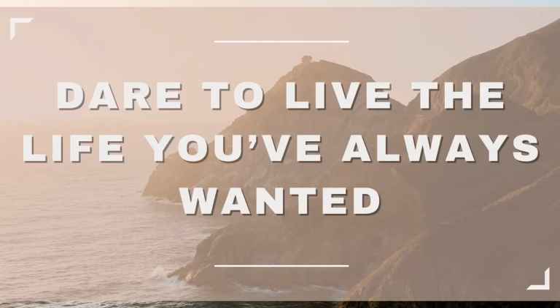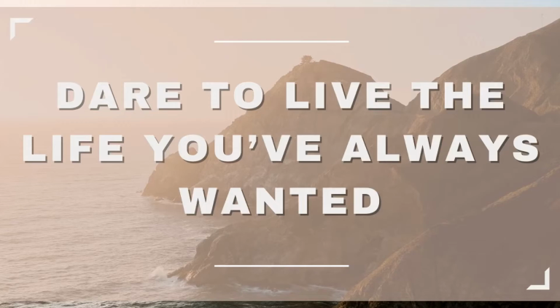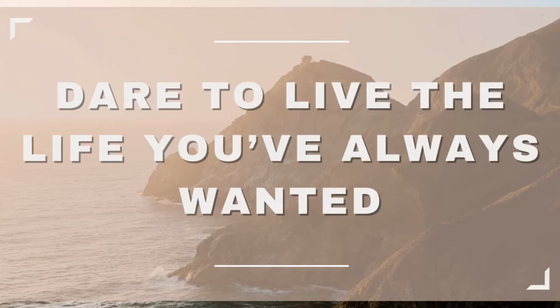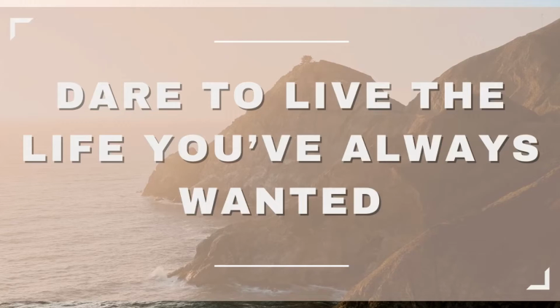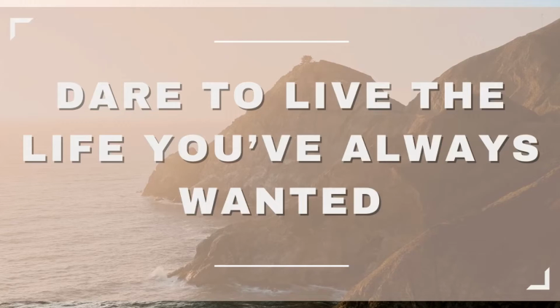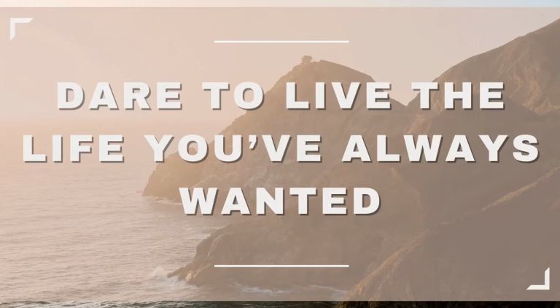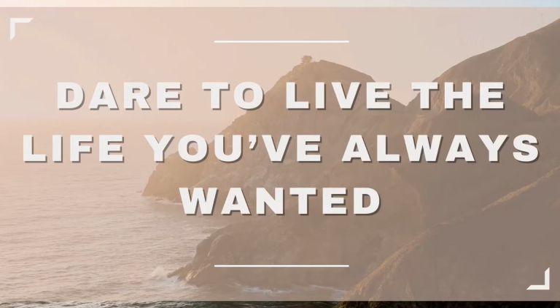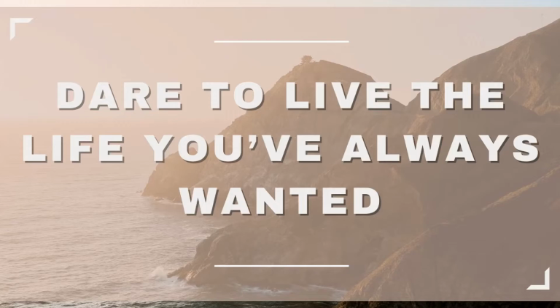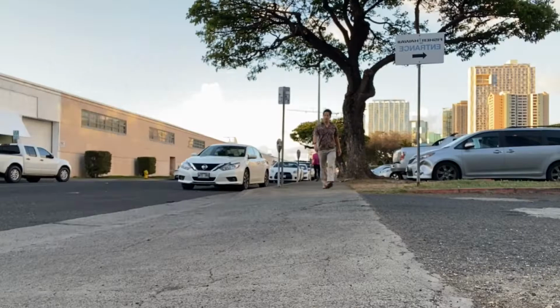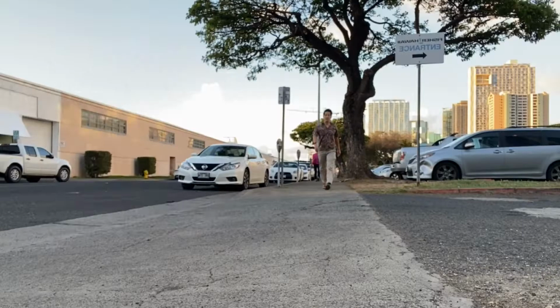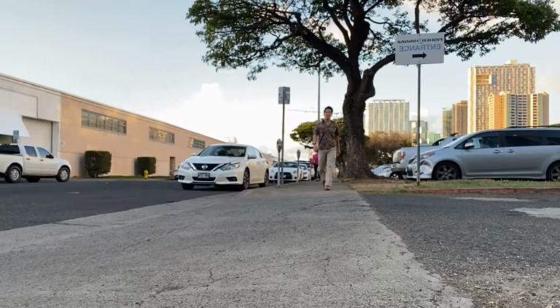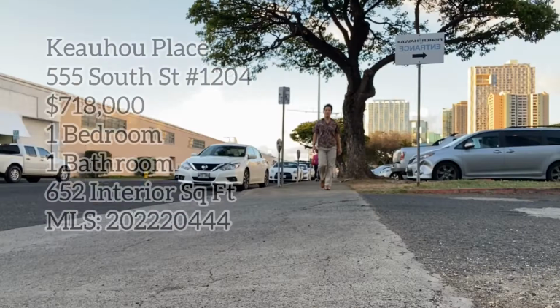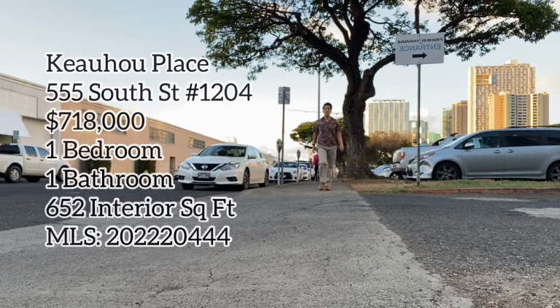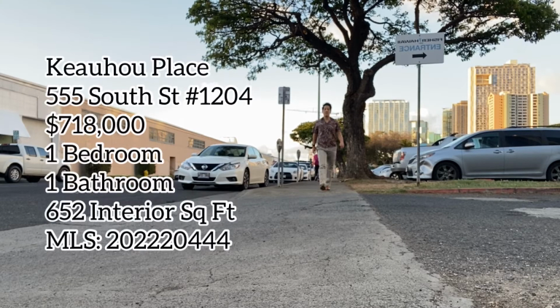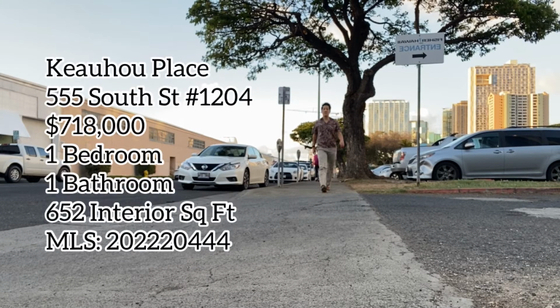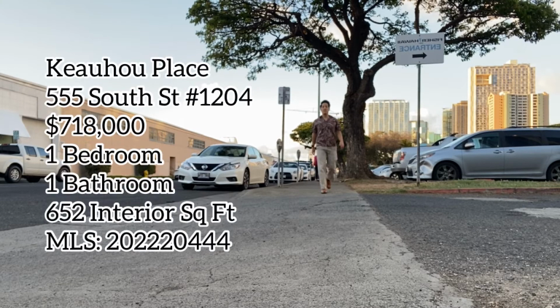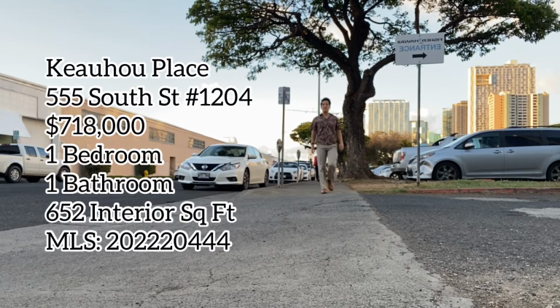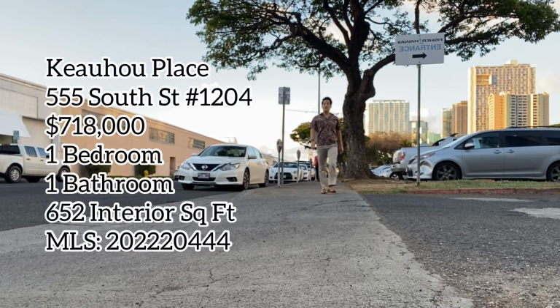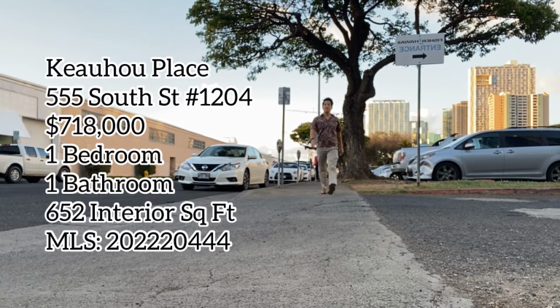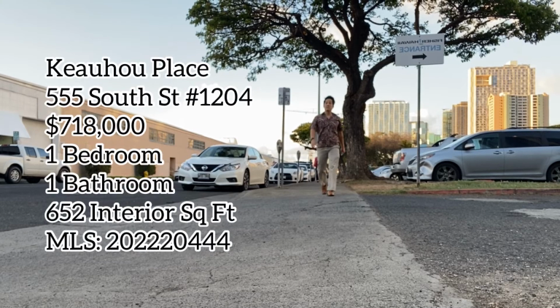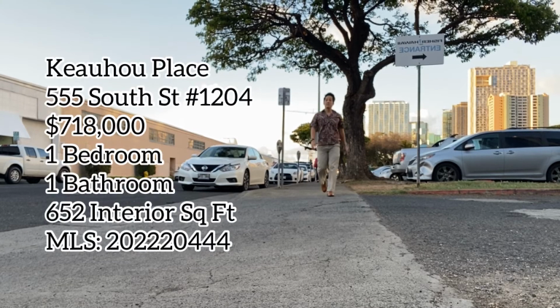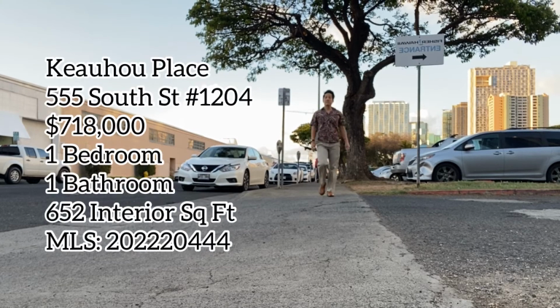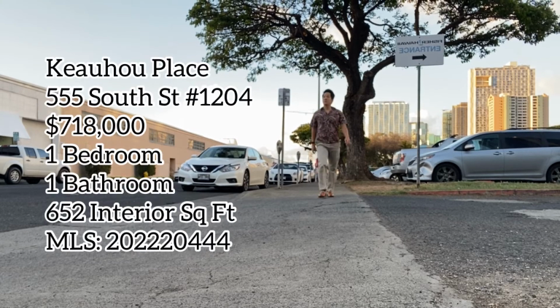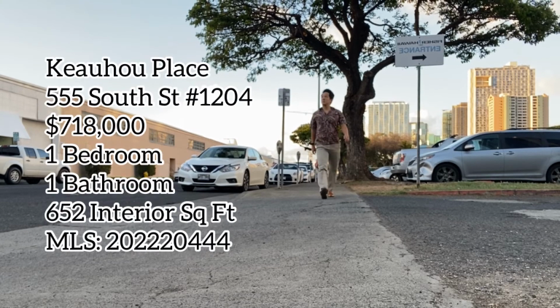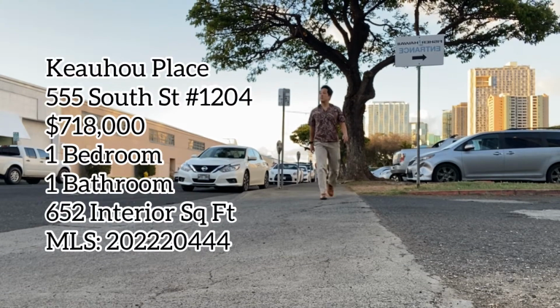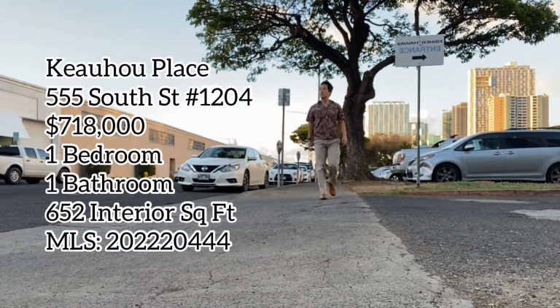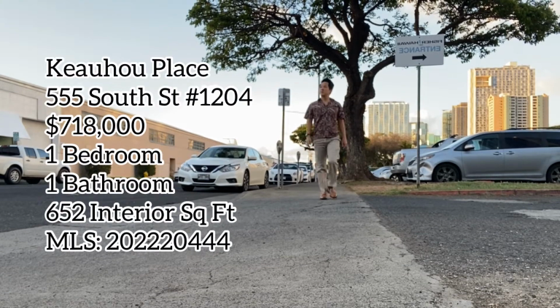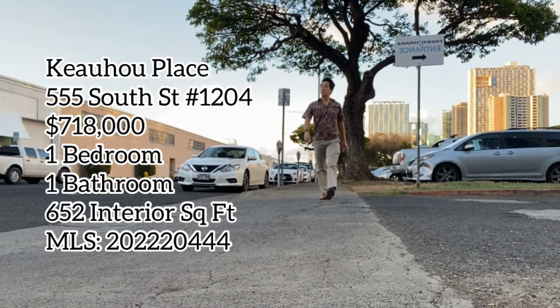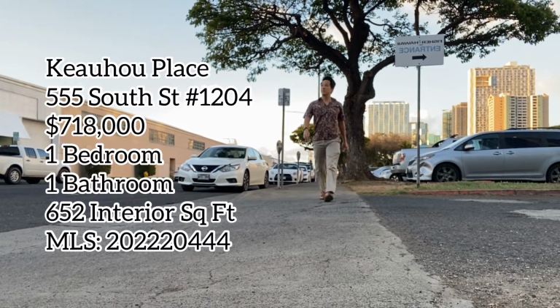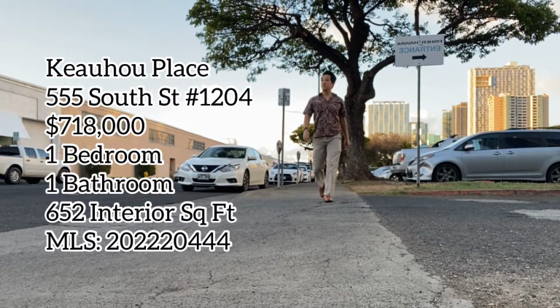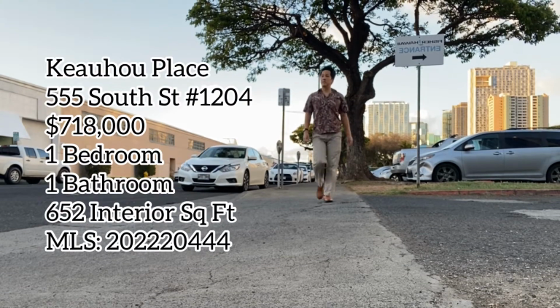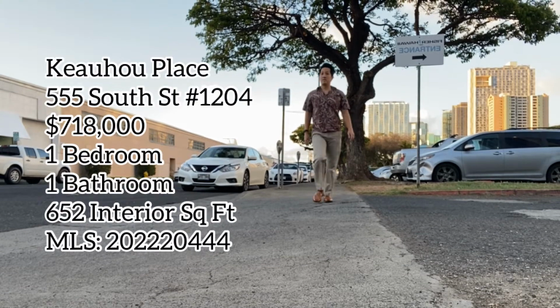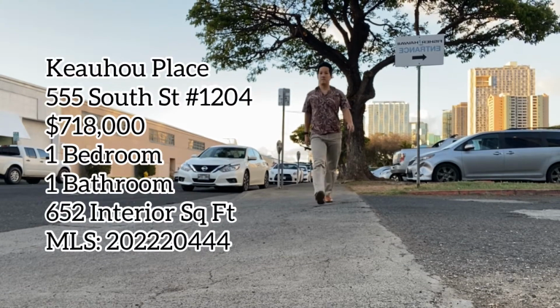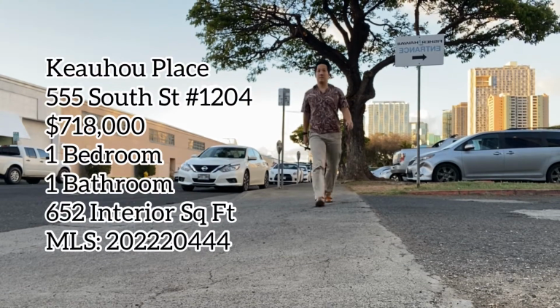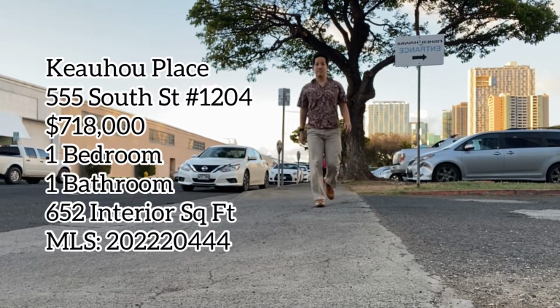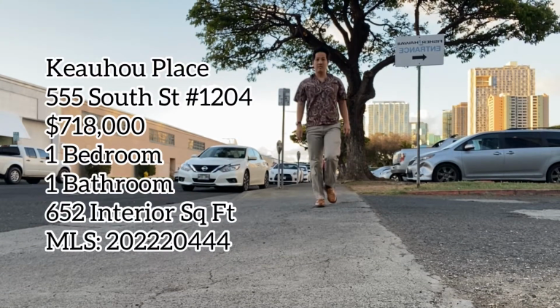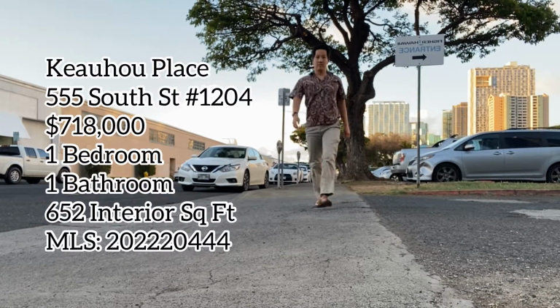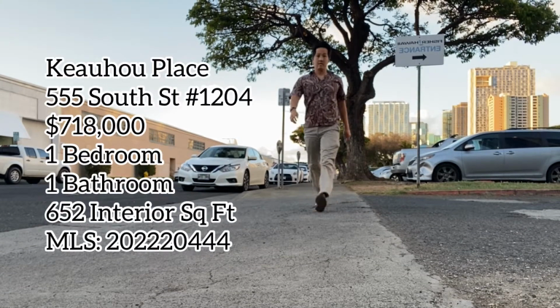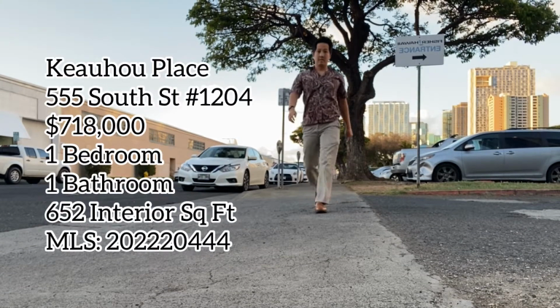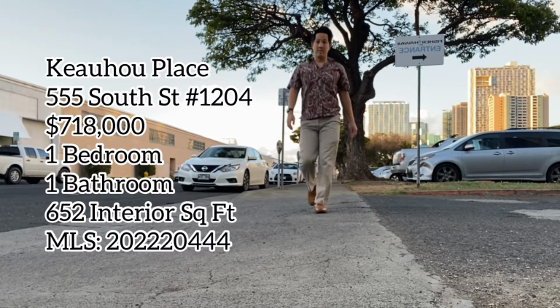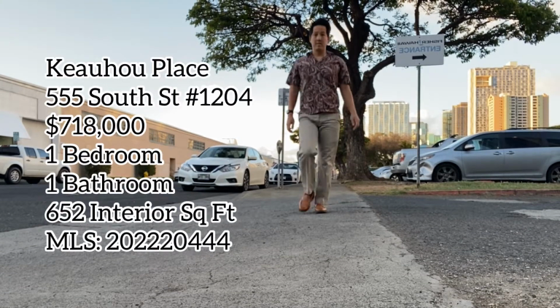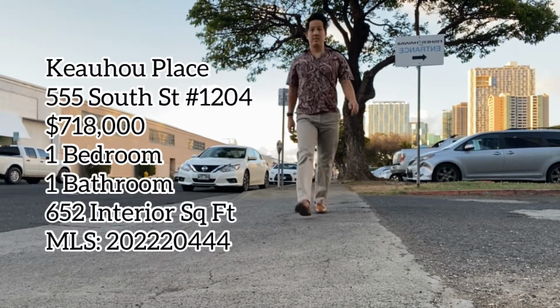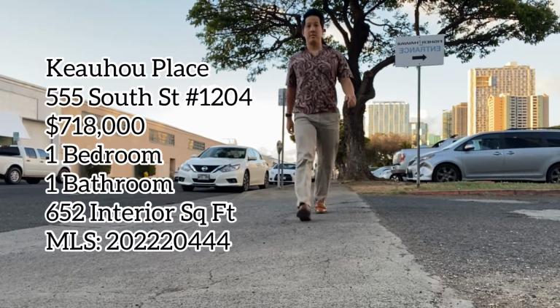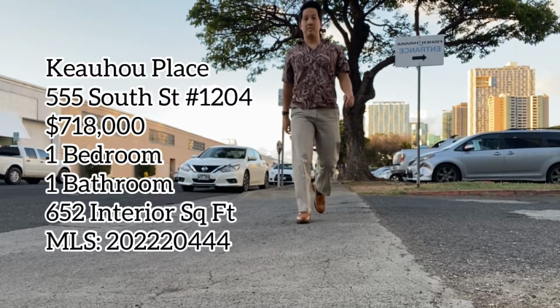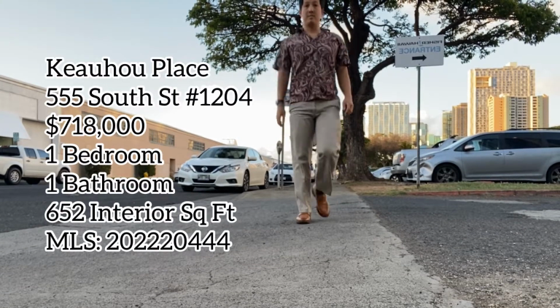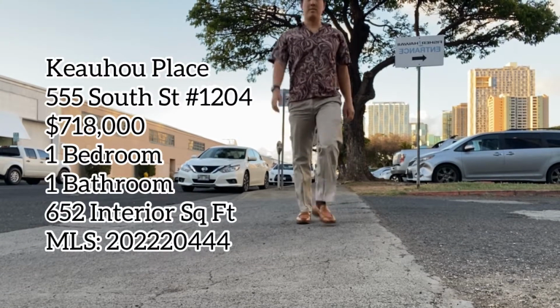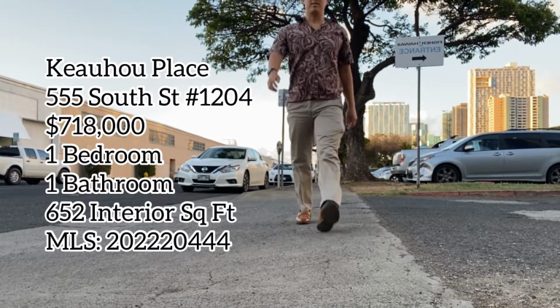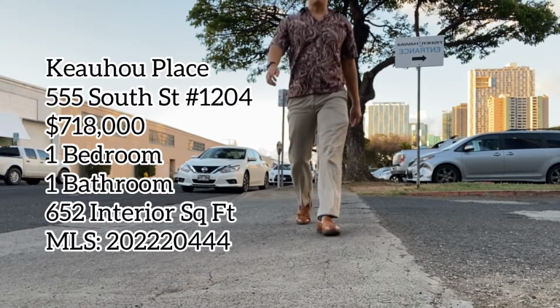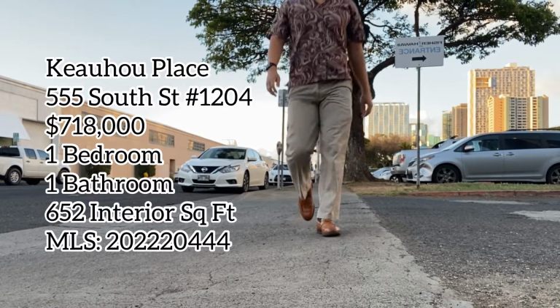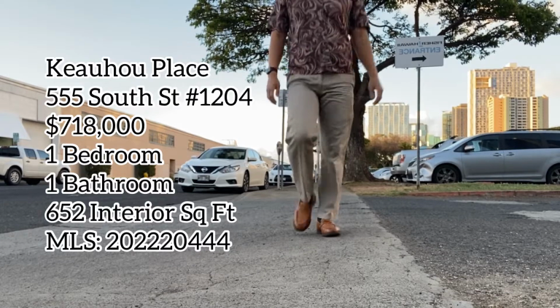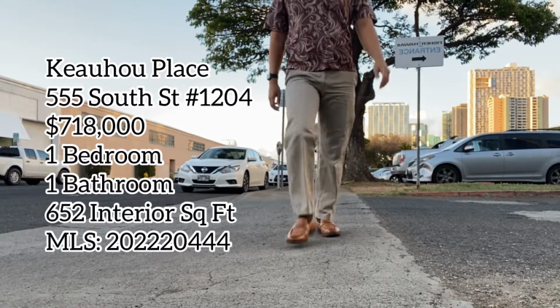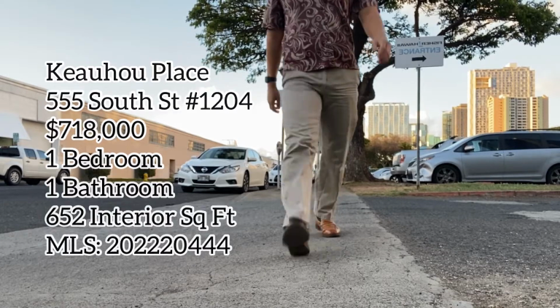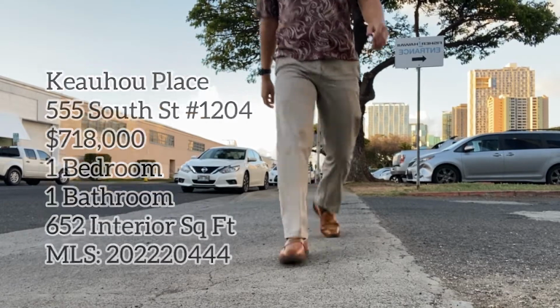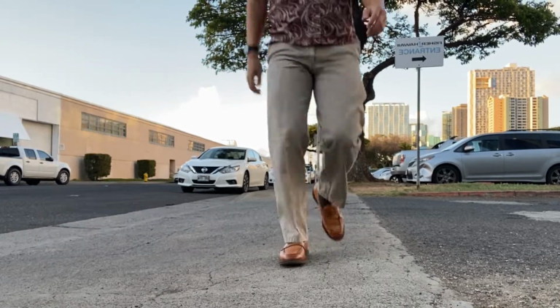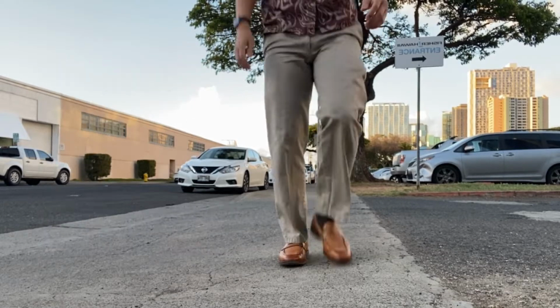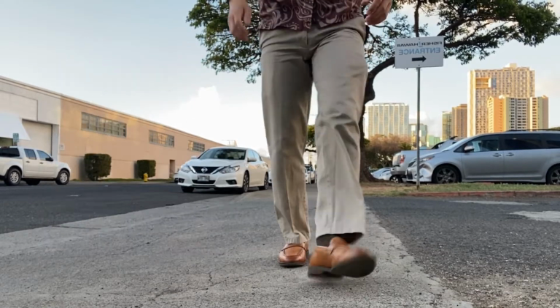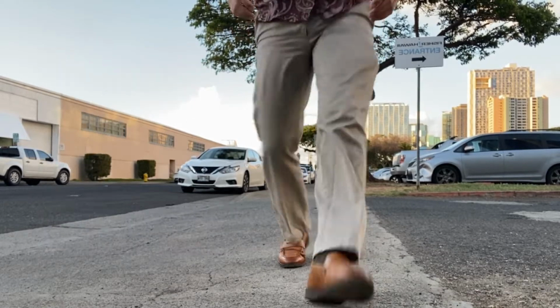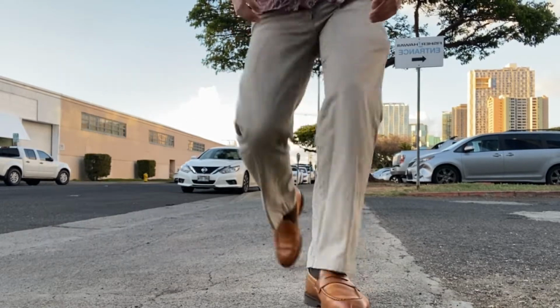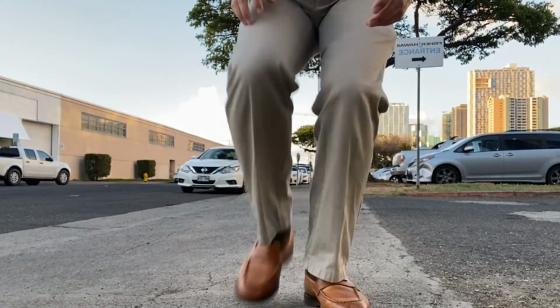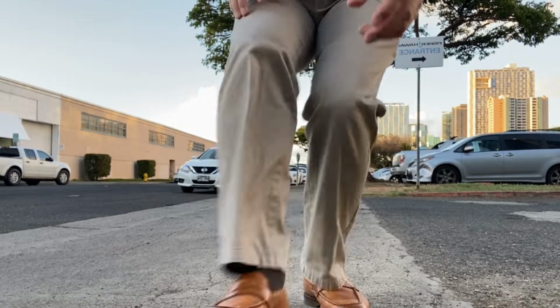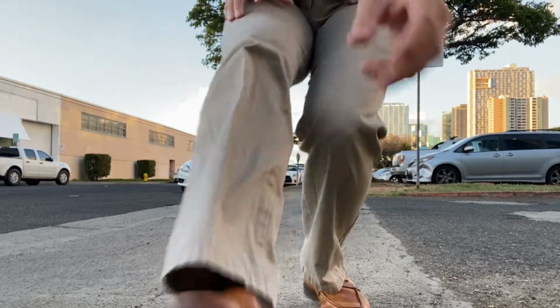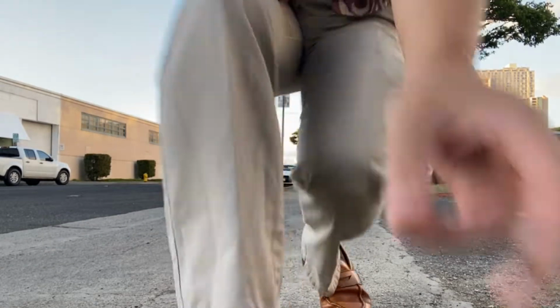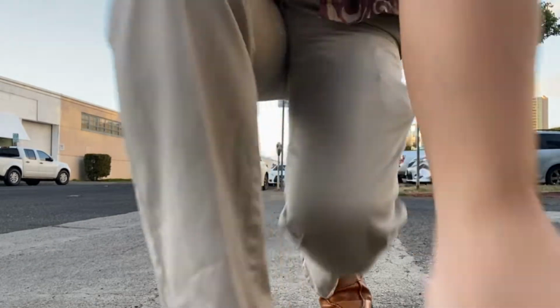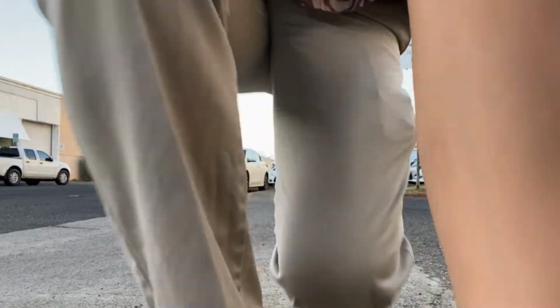Today, I'll show you why this one-bedroom condo in Oahu's hottest new neighborhood is worth $718,000.